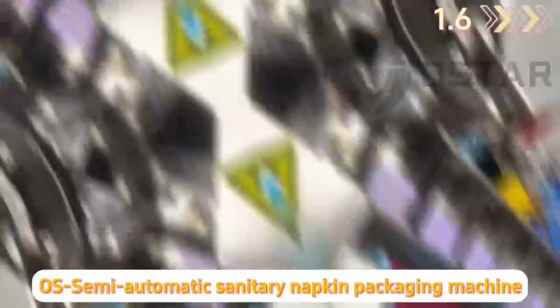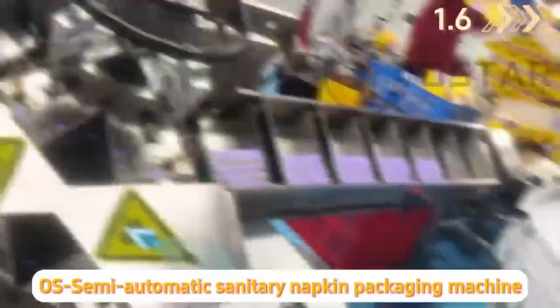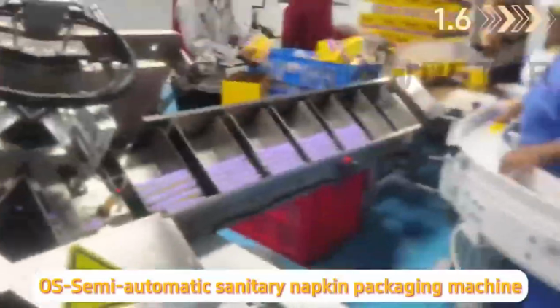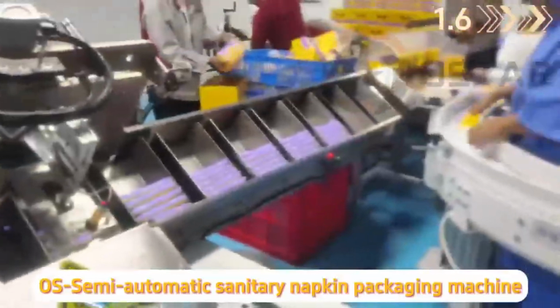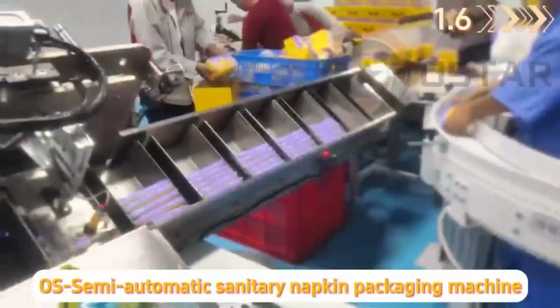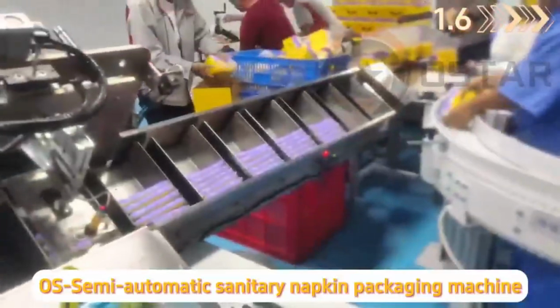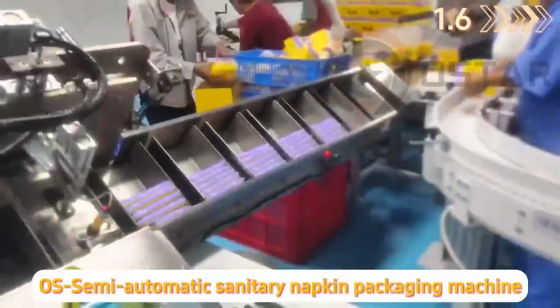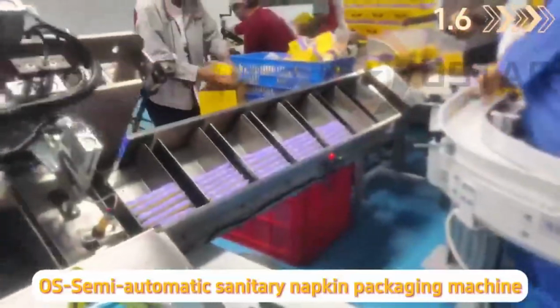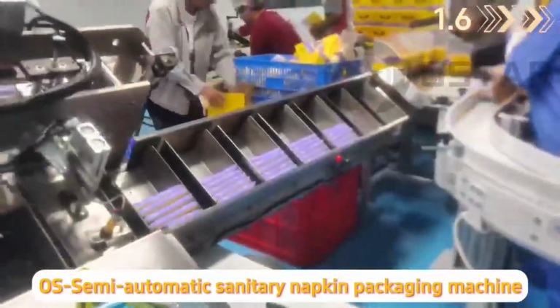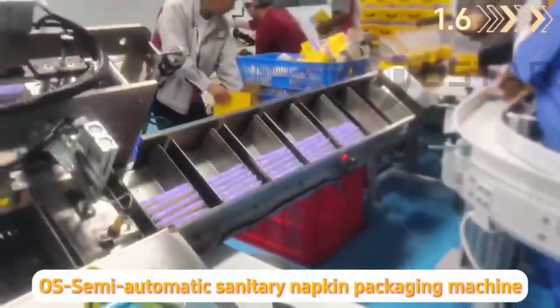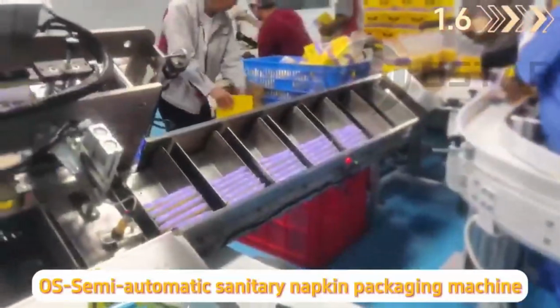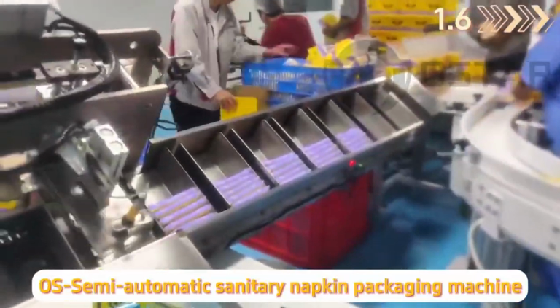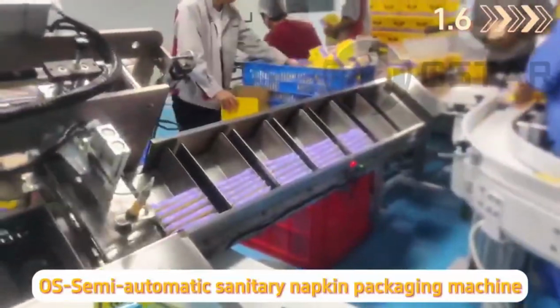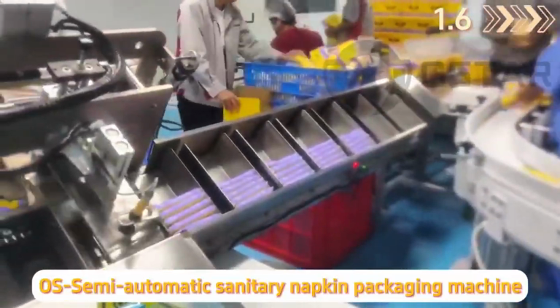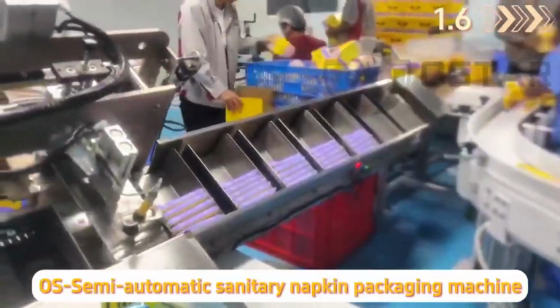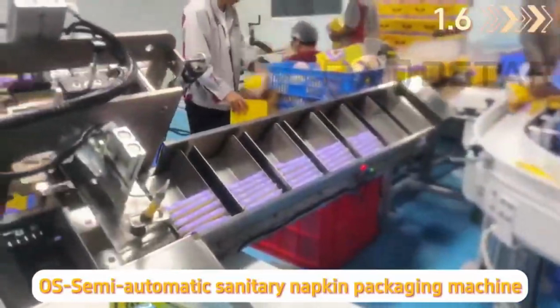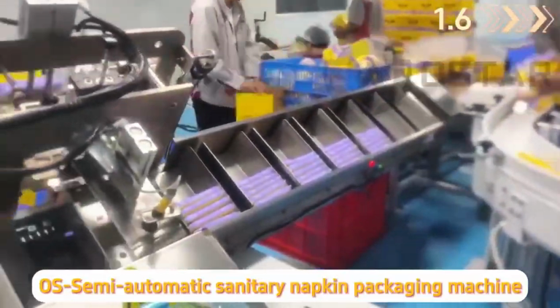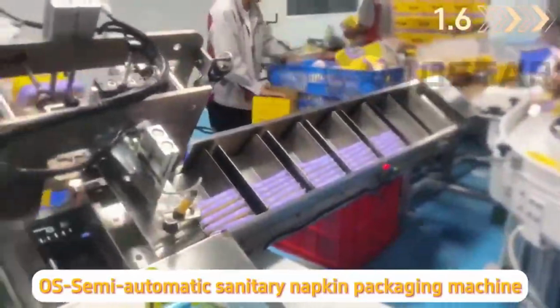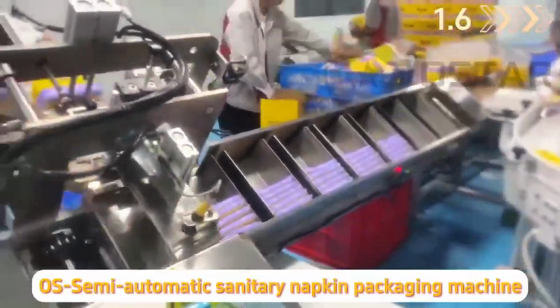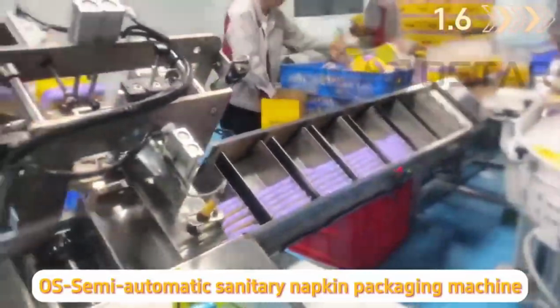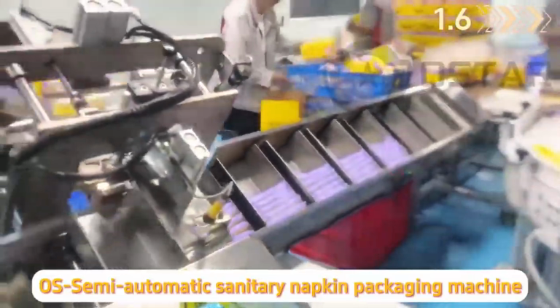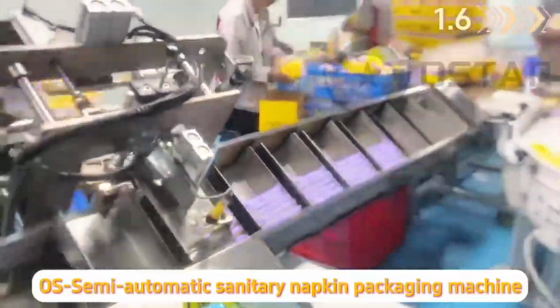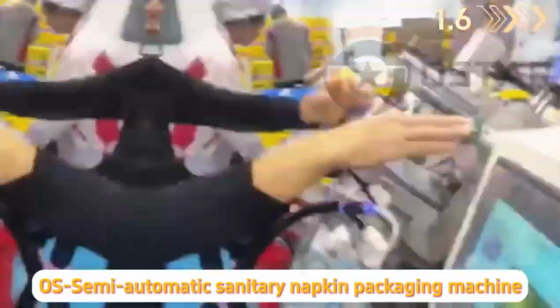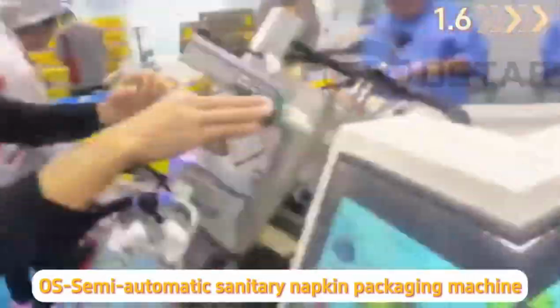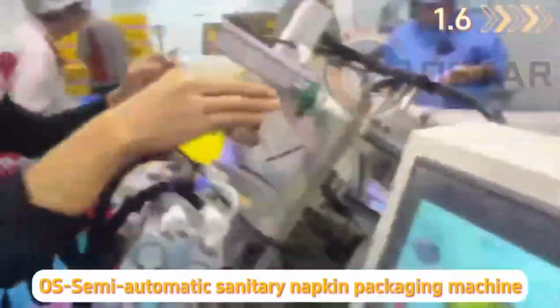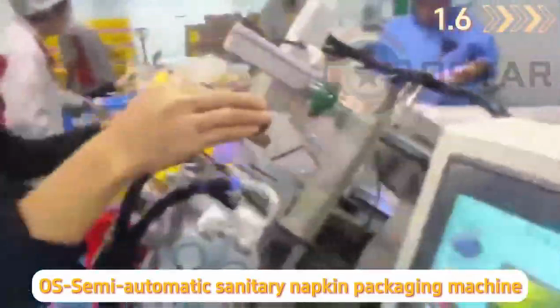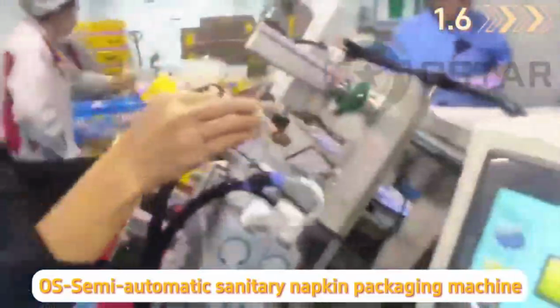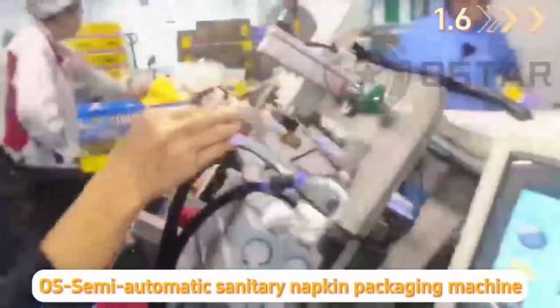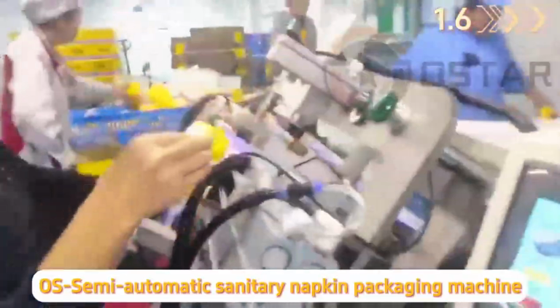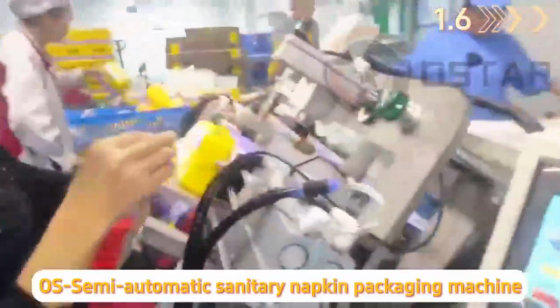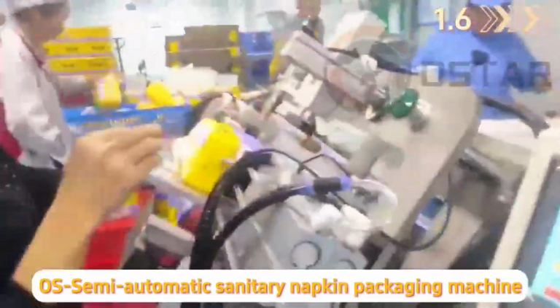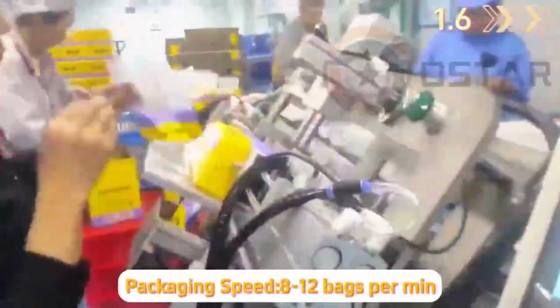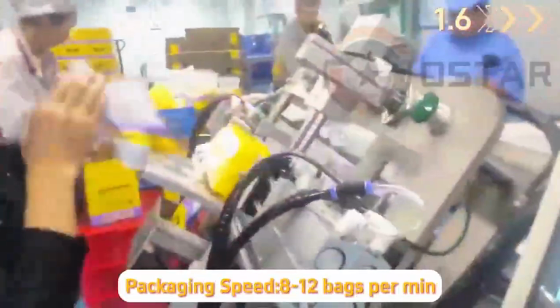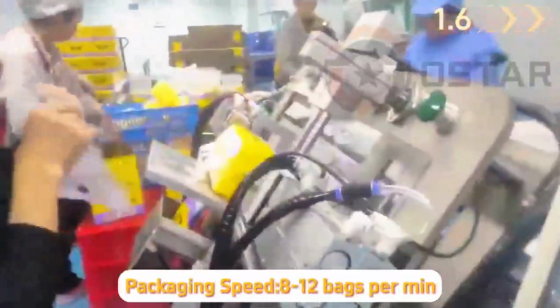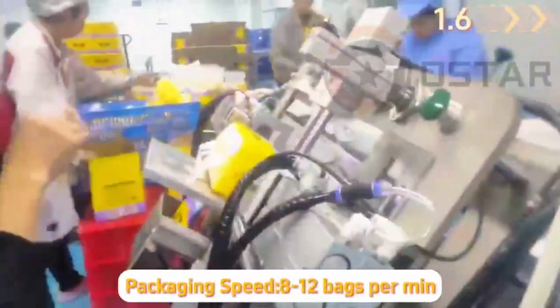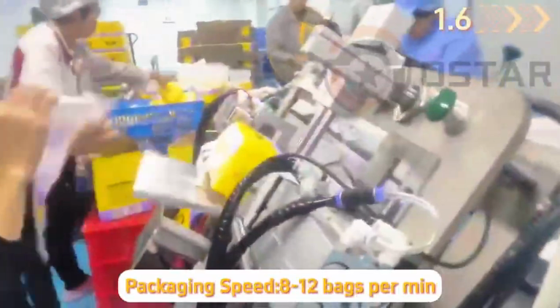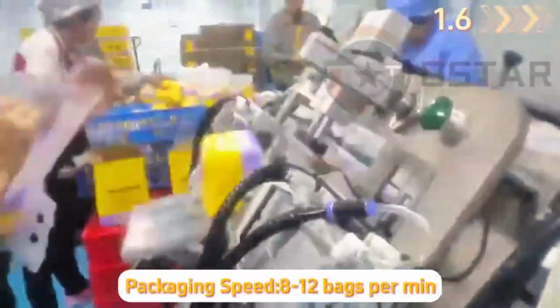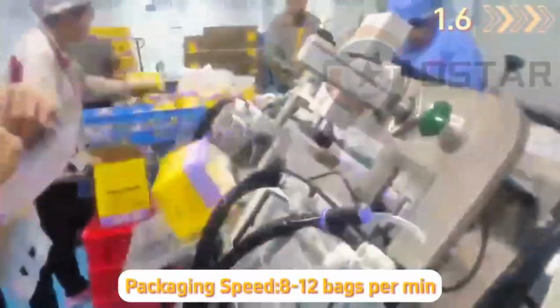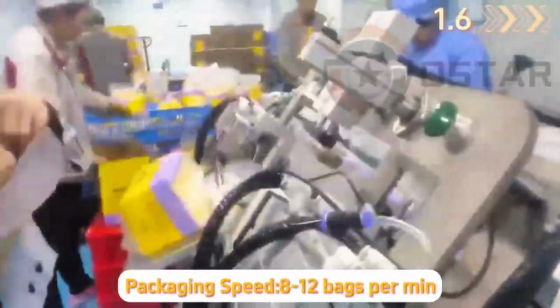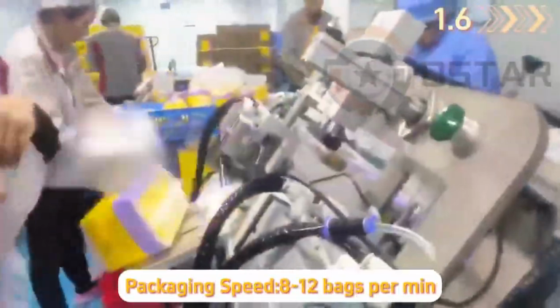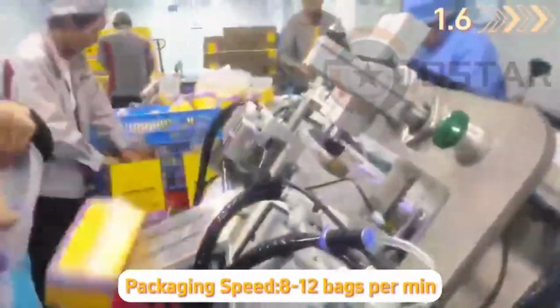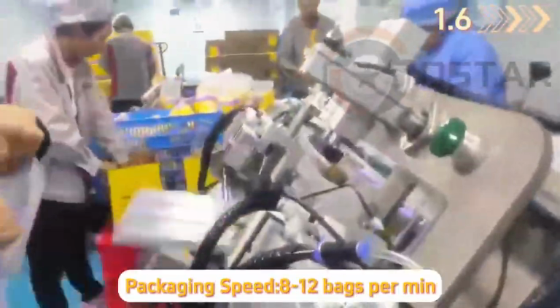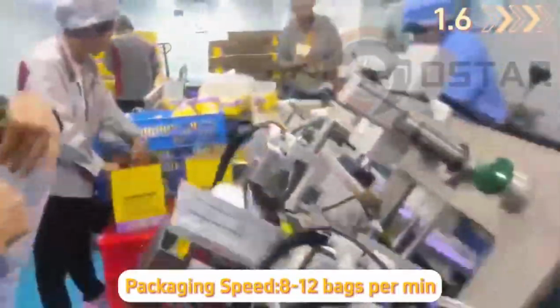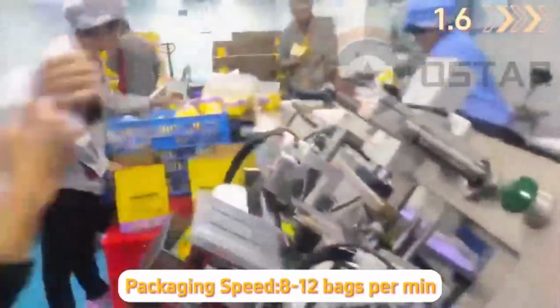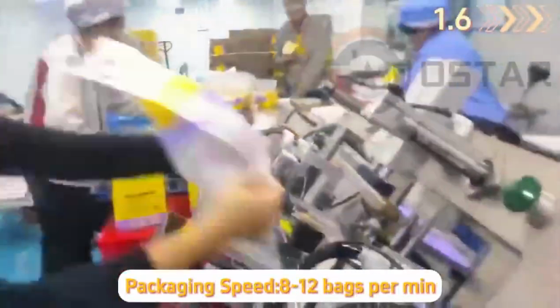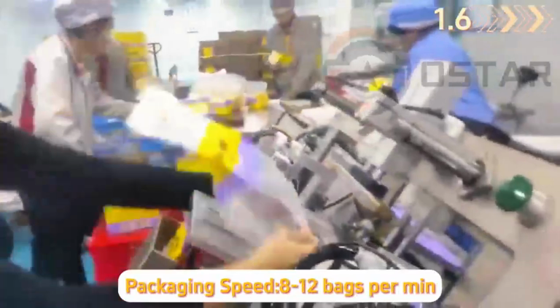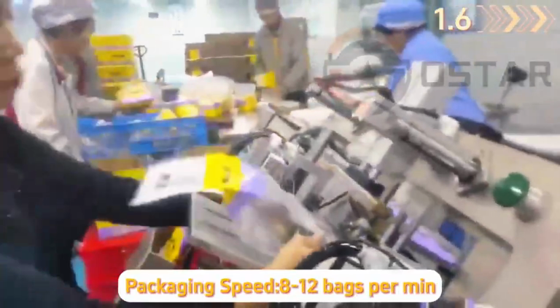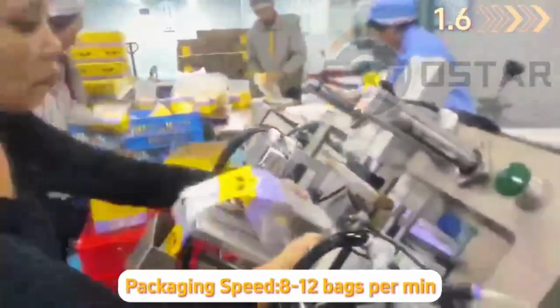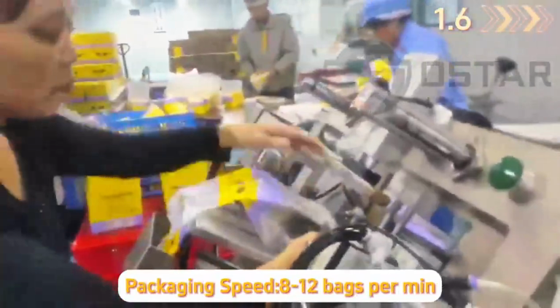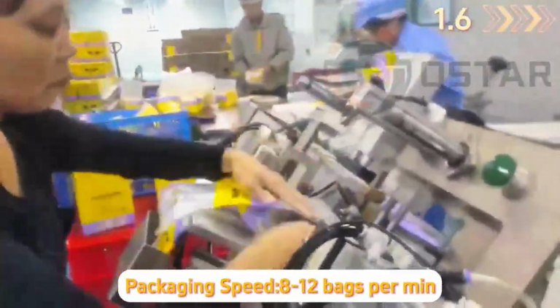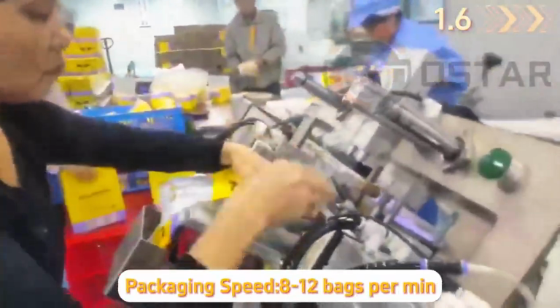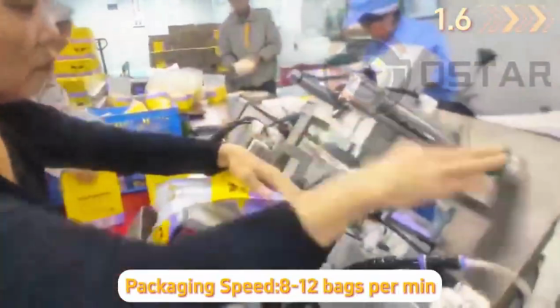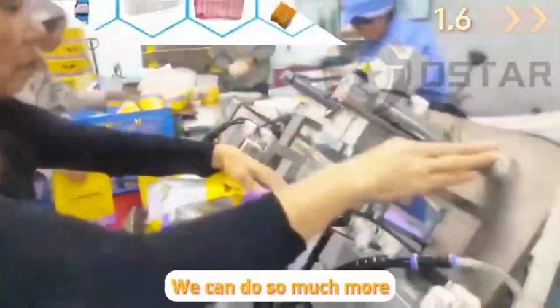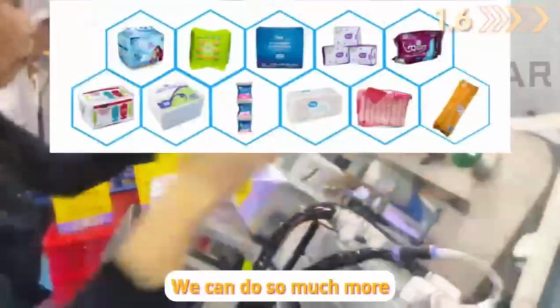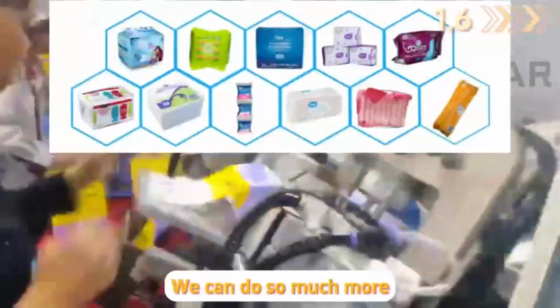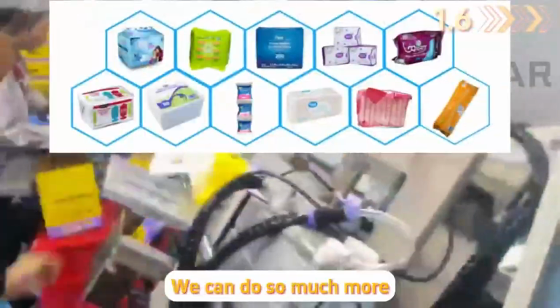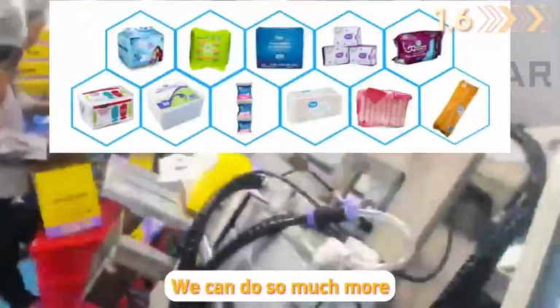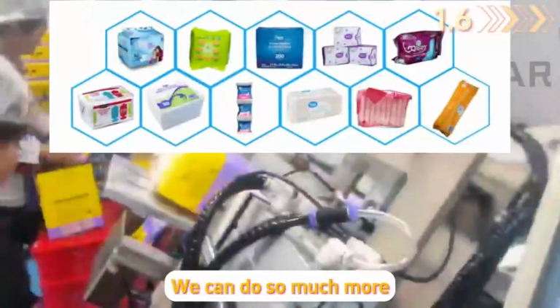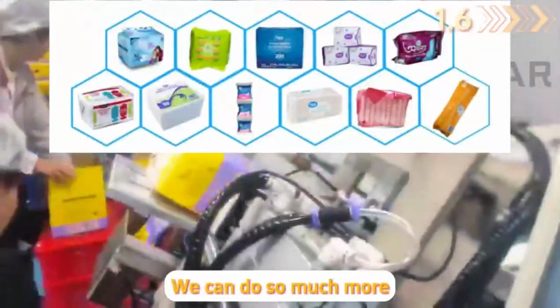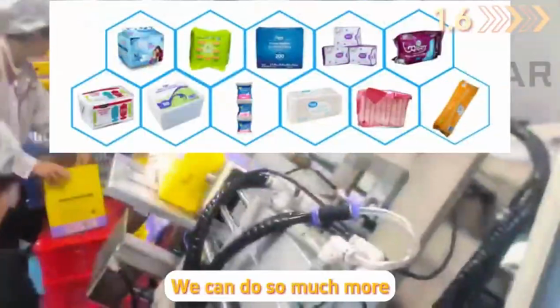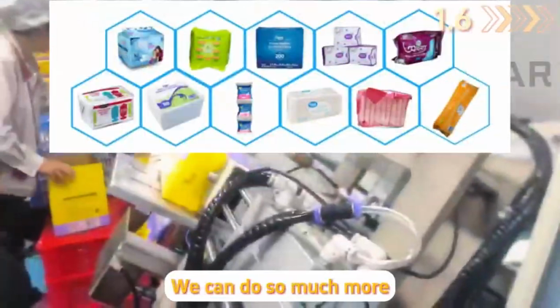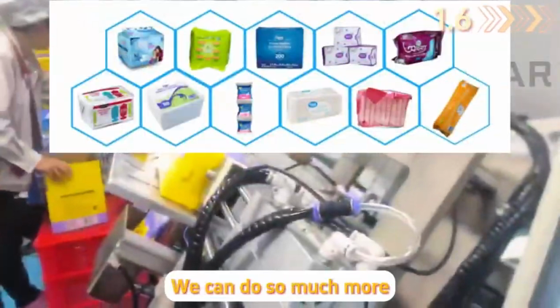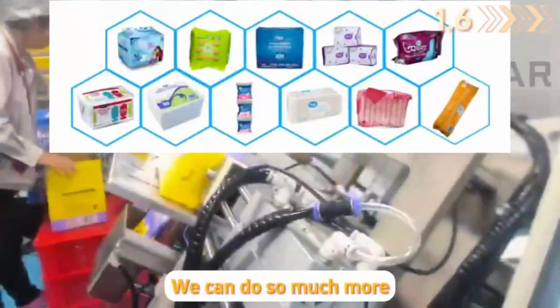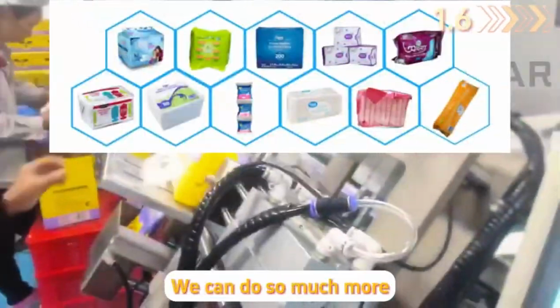OS Semi-Automatic Sentry Napkin Packaging Machine. Packaging speed: 8–12 bags per minute. We can do so much more.